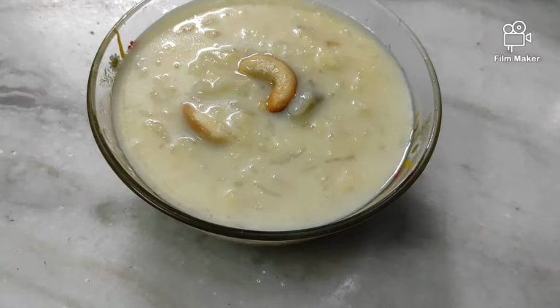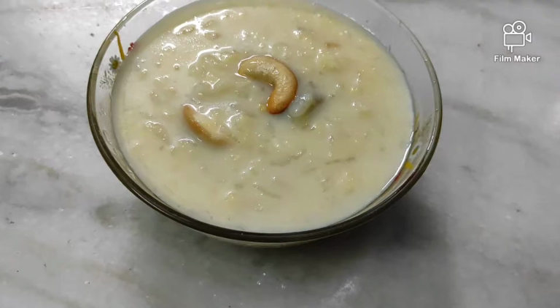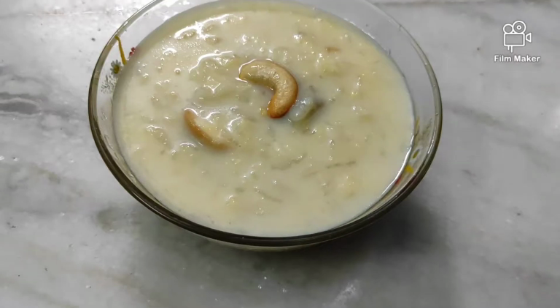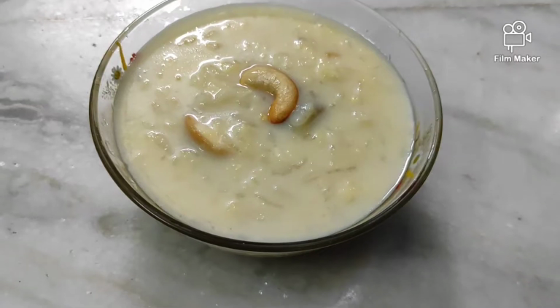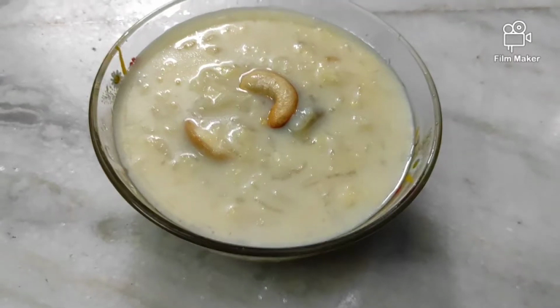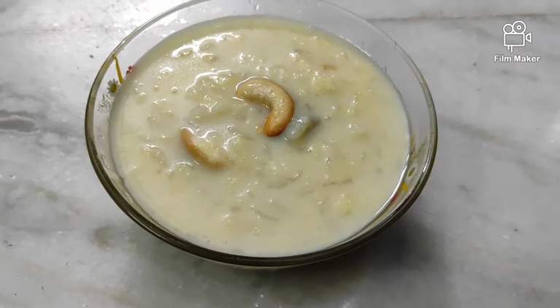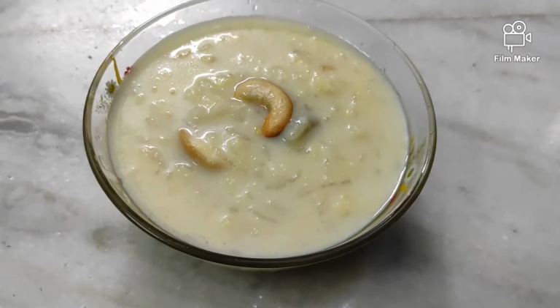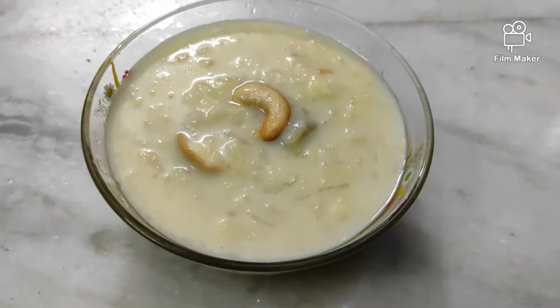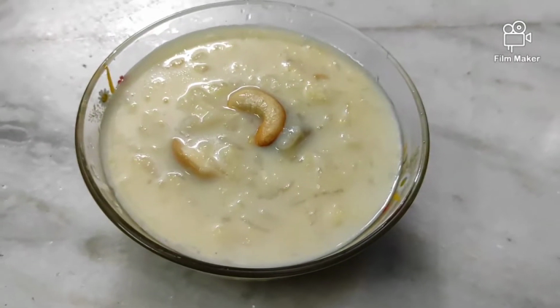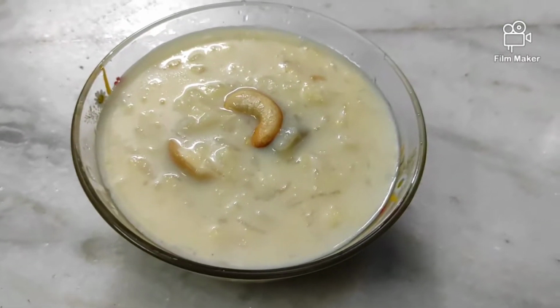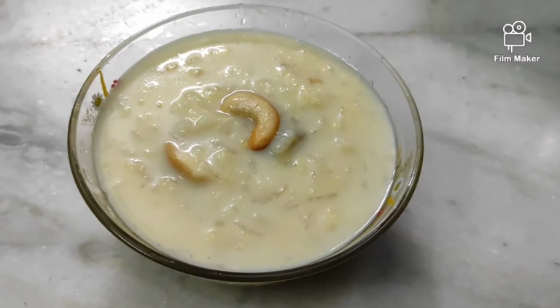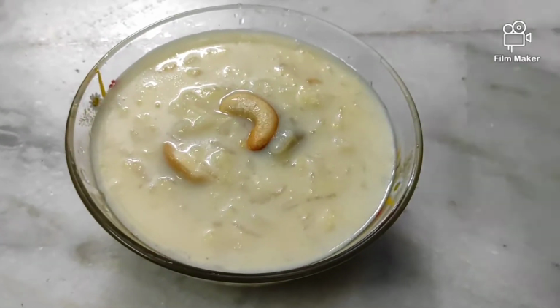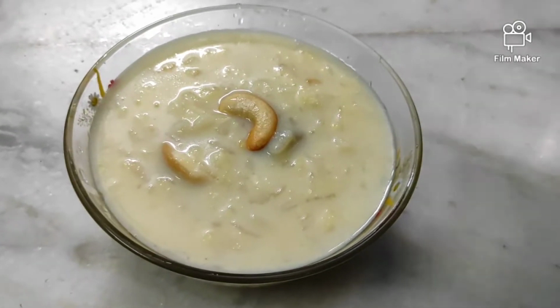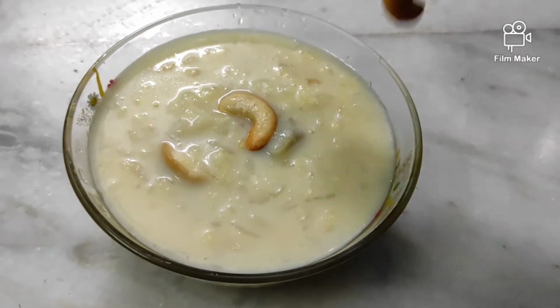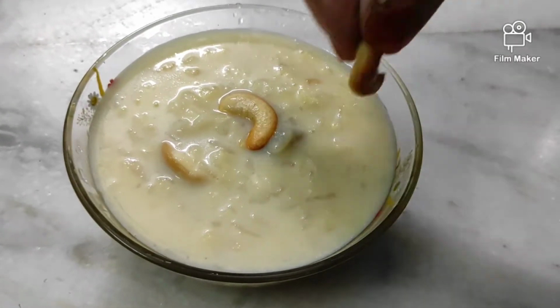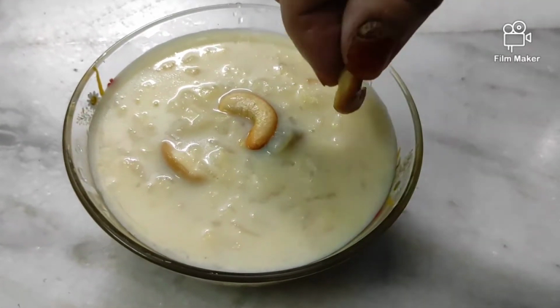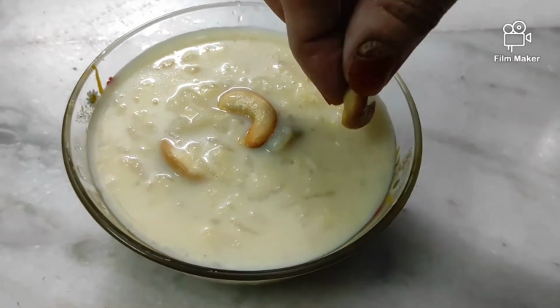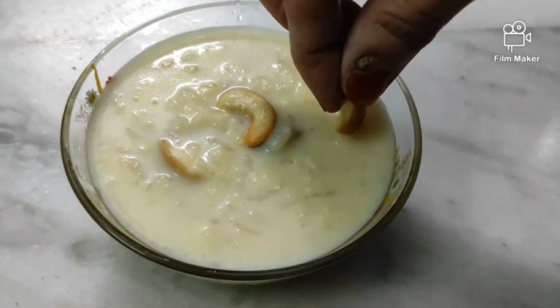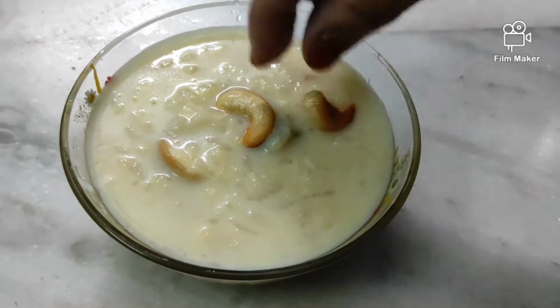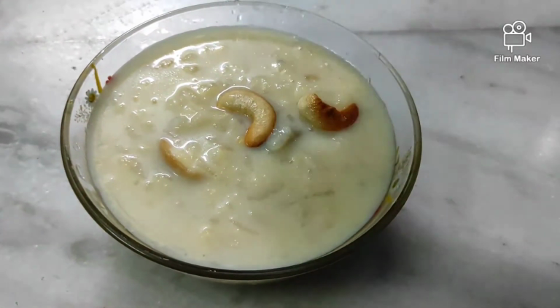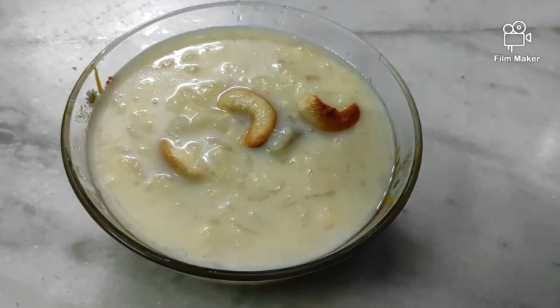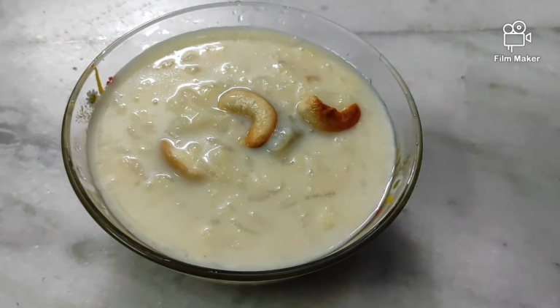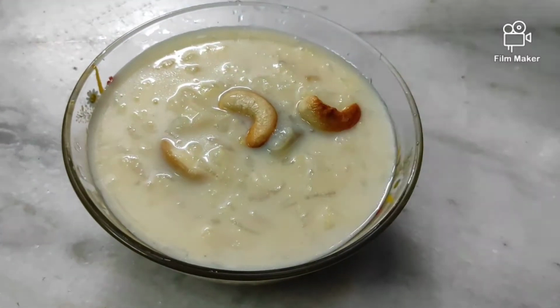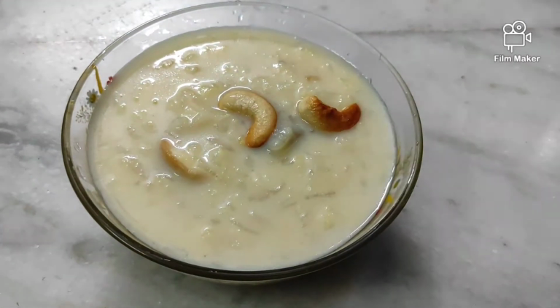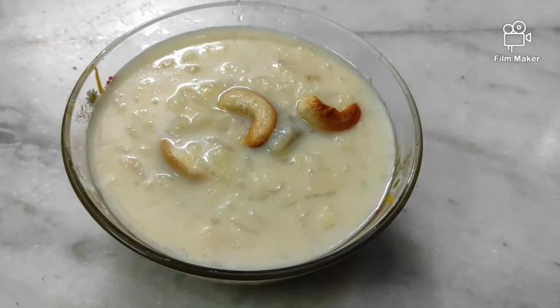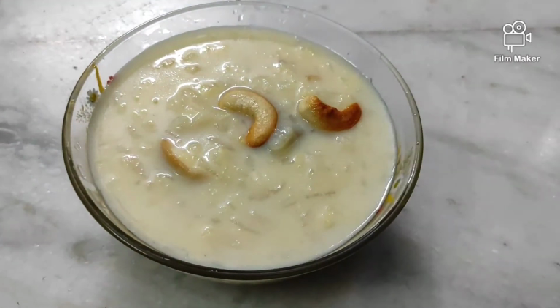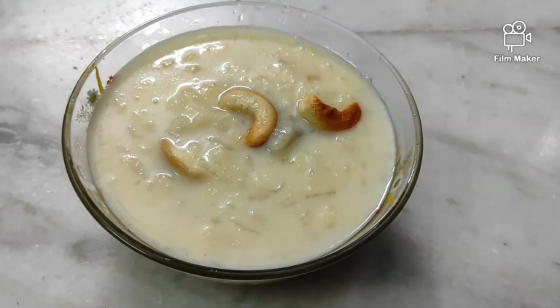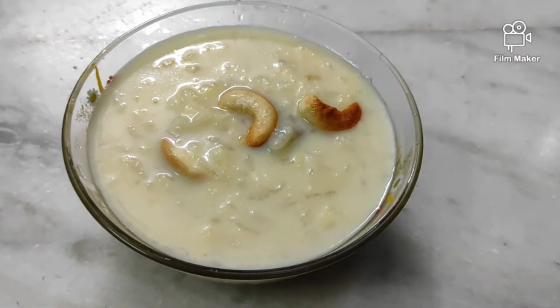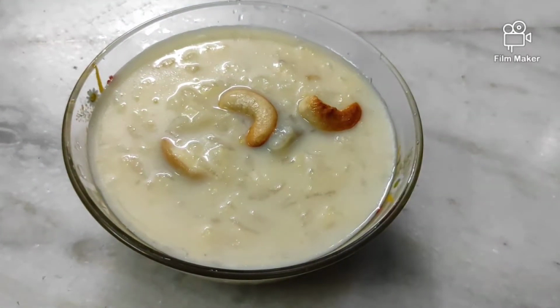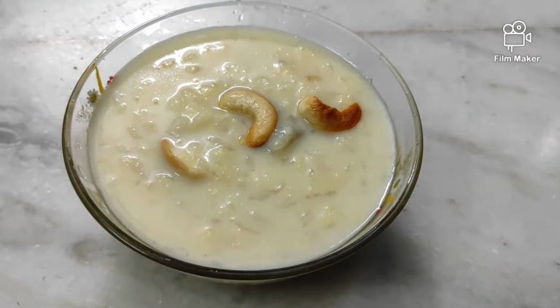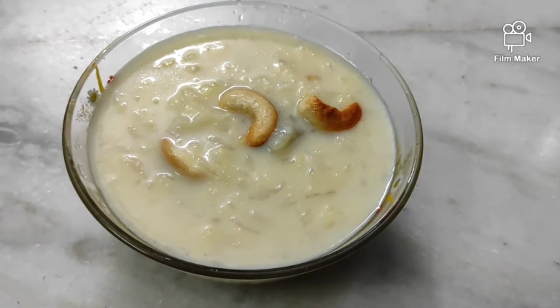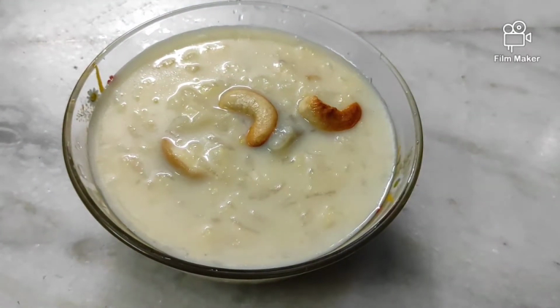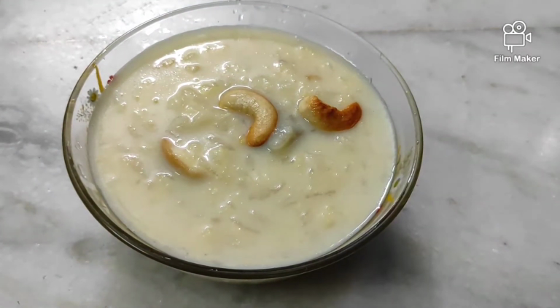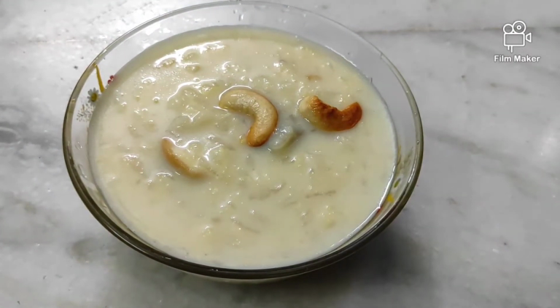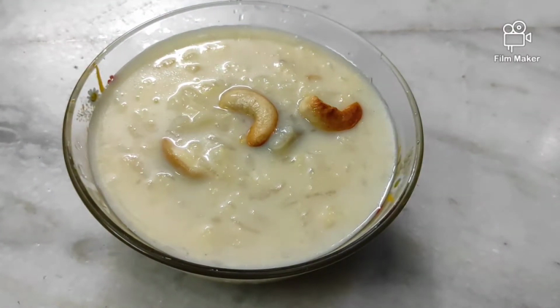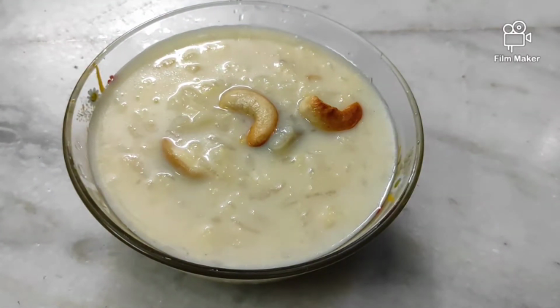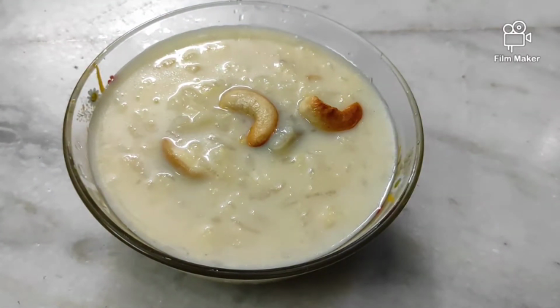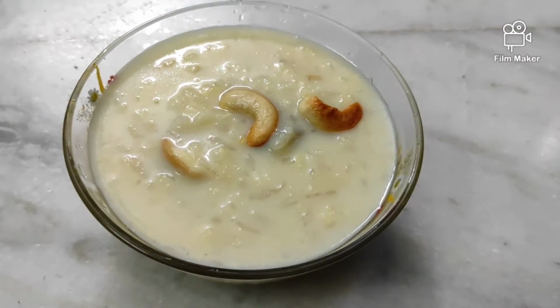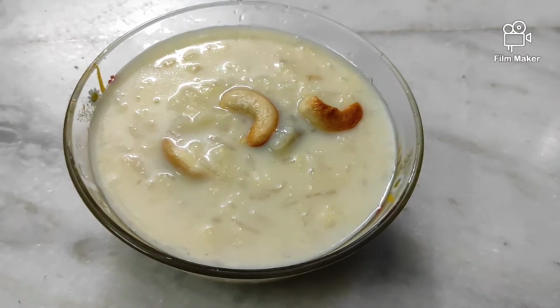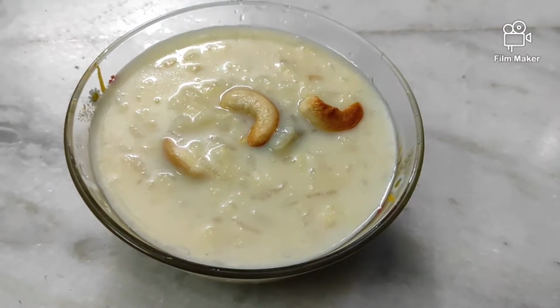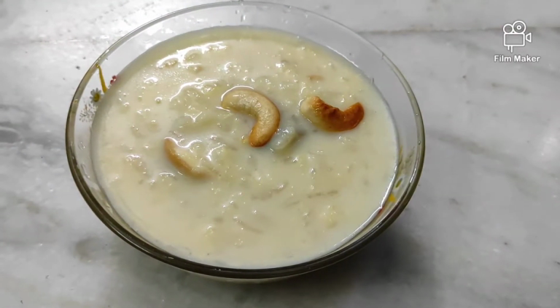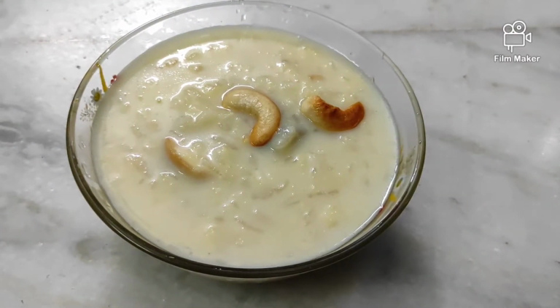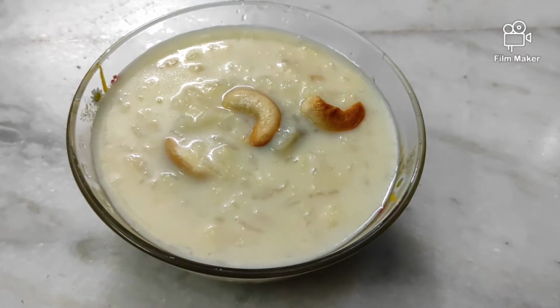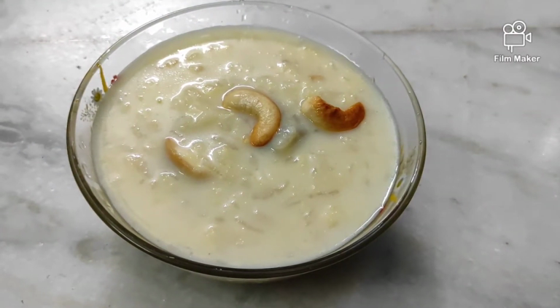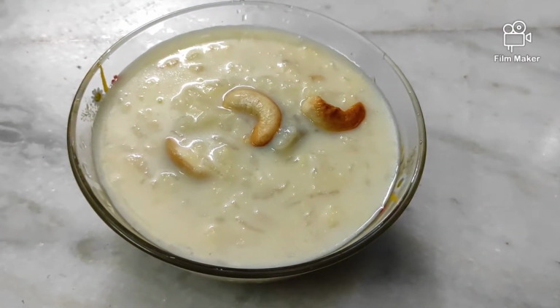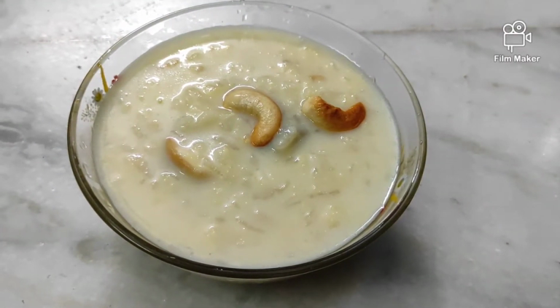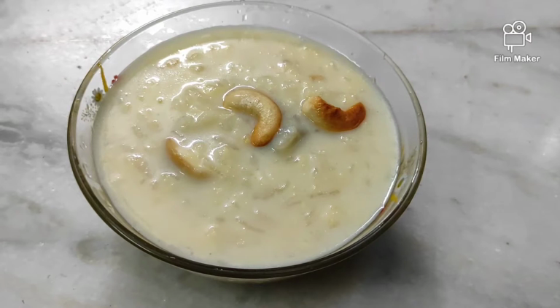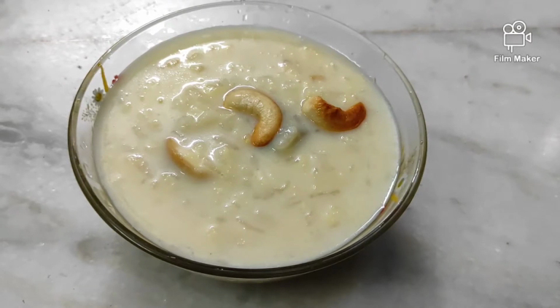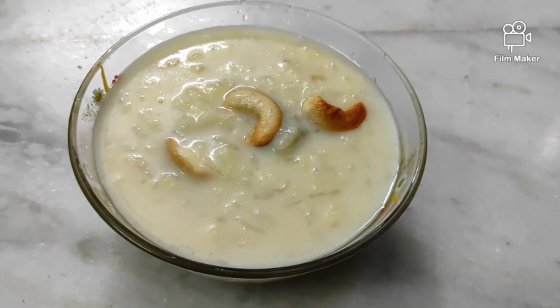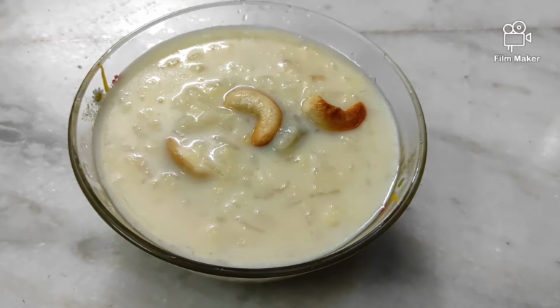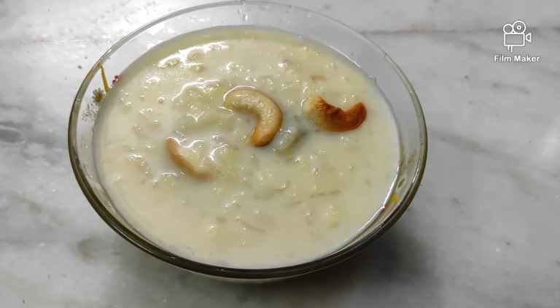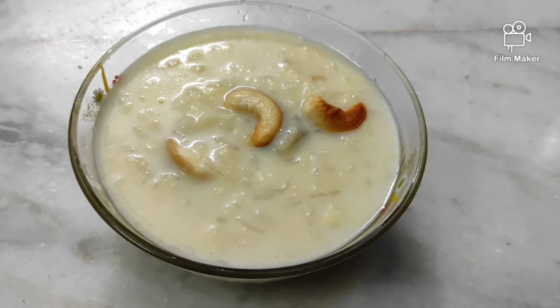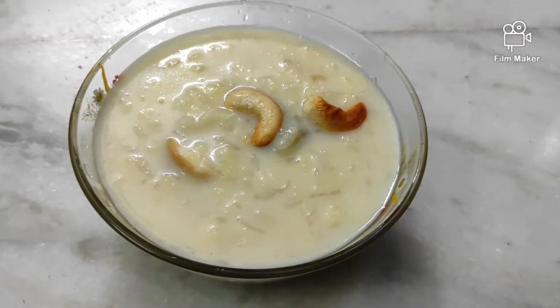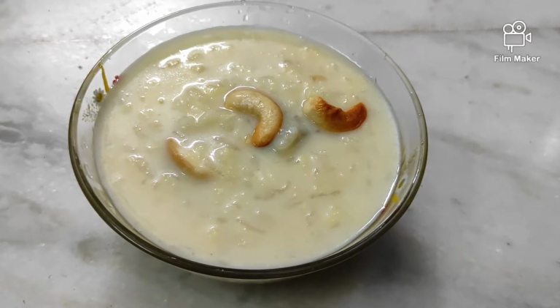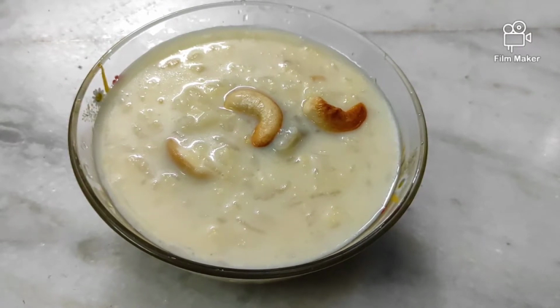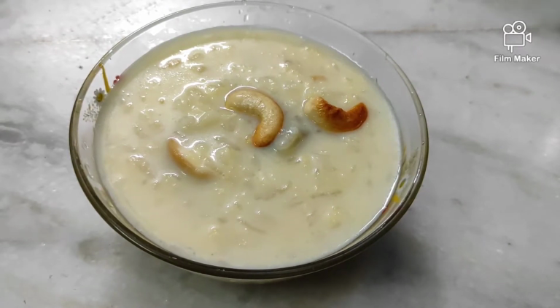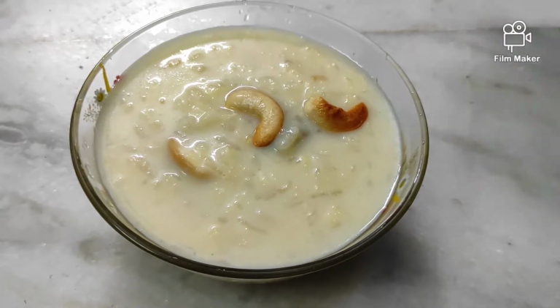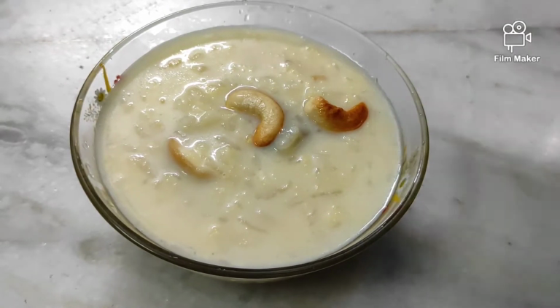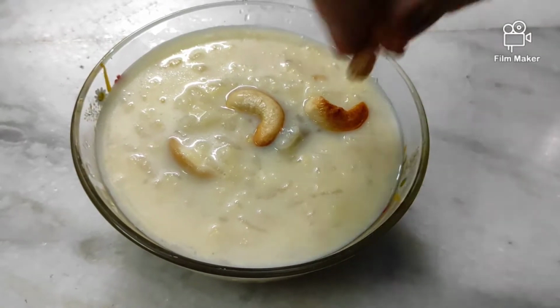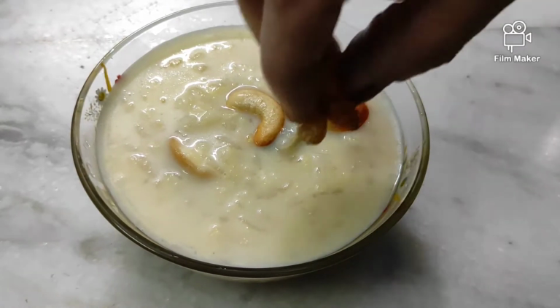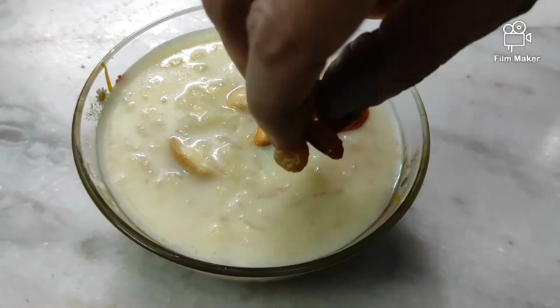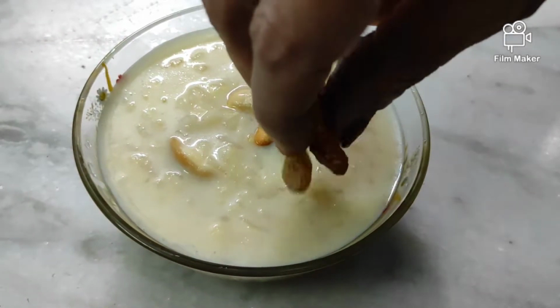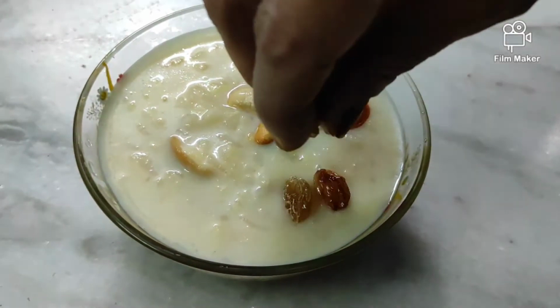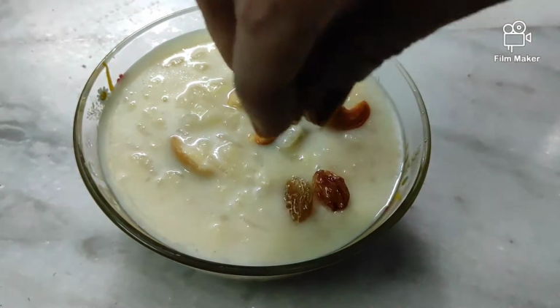Hi friends! Welcome back to Karyampudi's Vlog — Pandak Special. Today we are making Pesarapappu Poha Payasam.